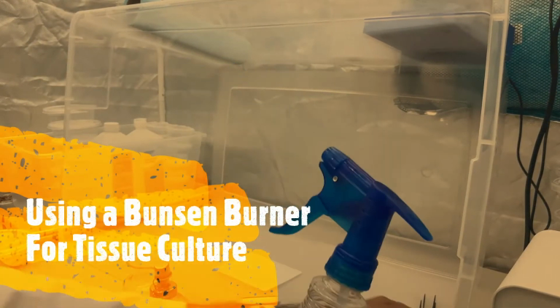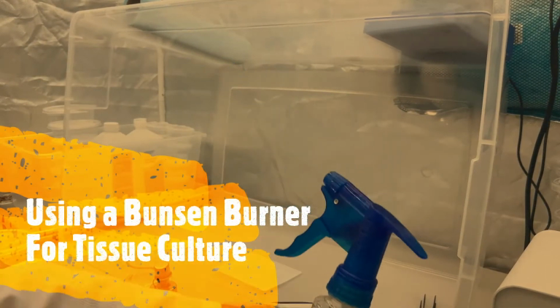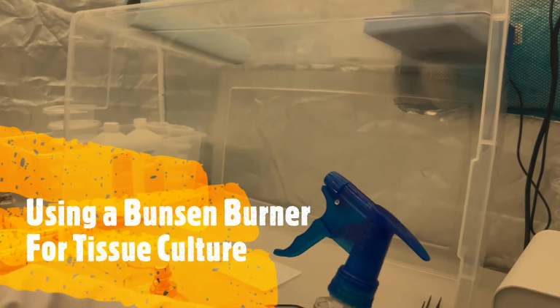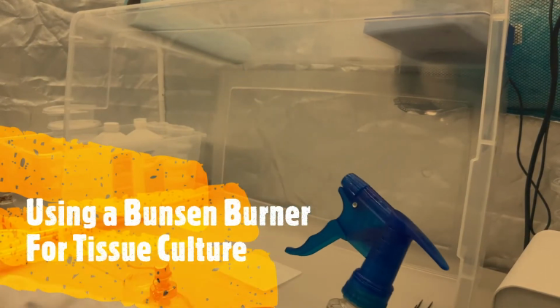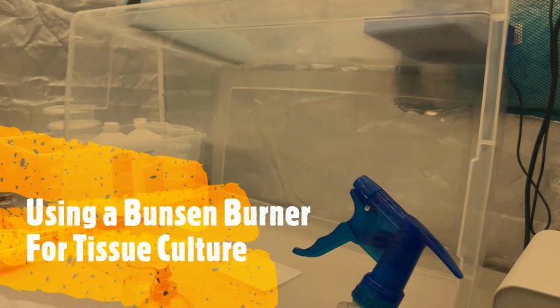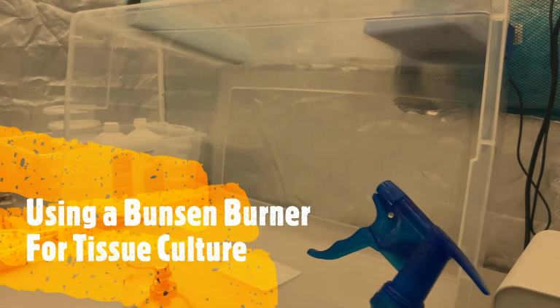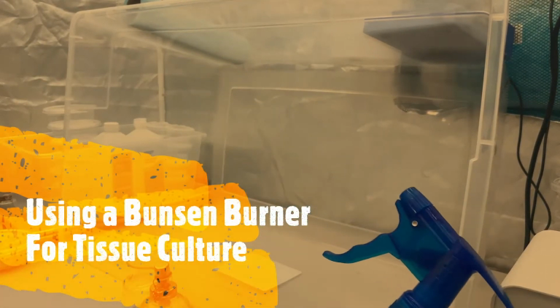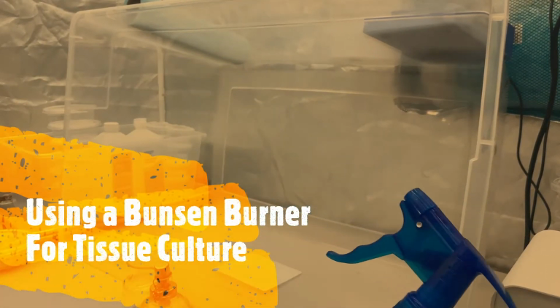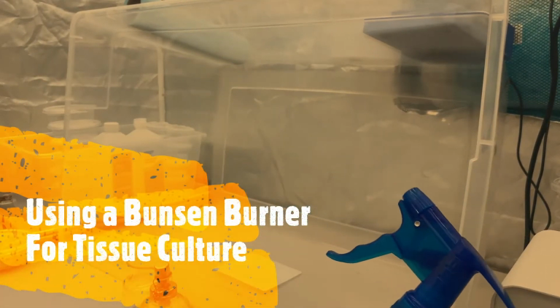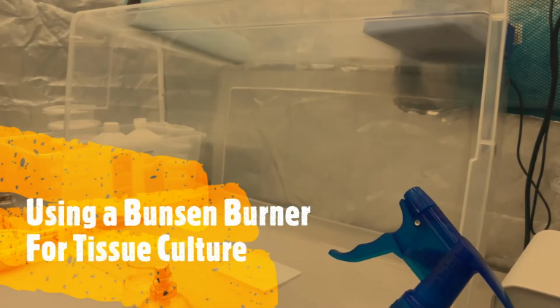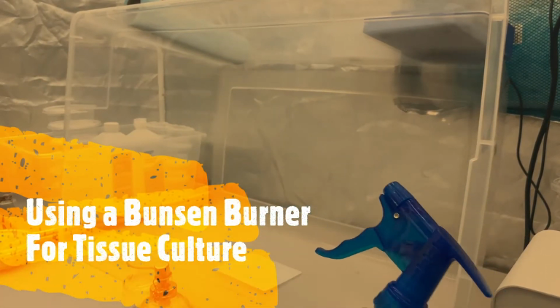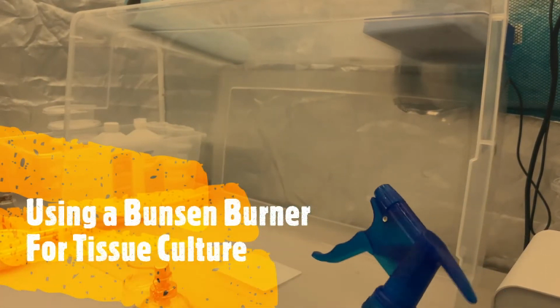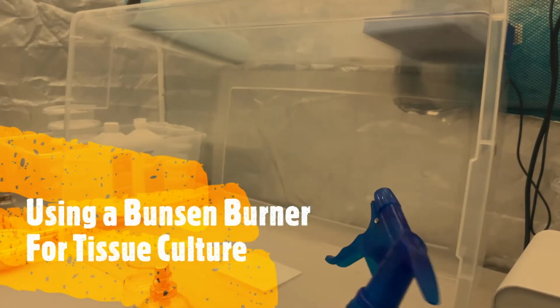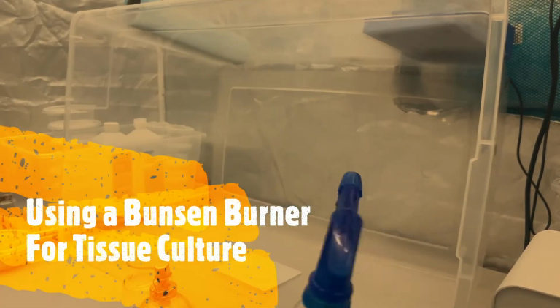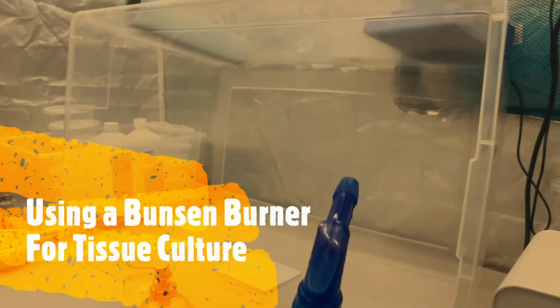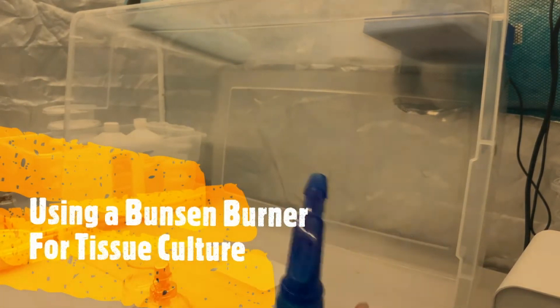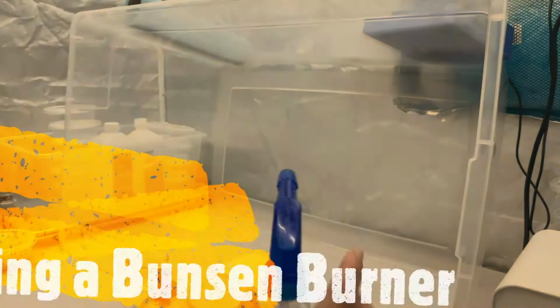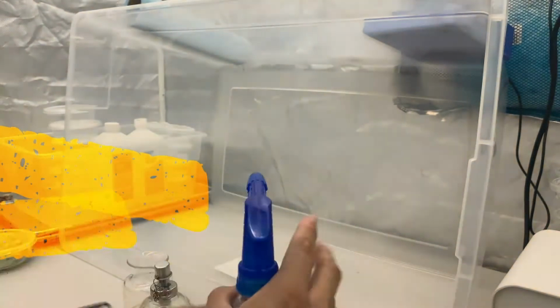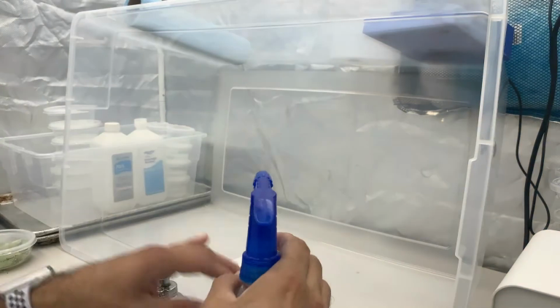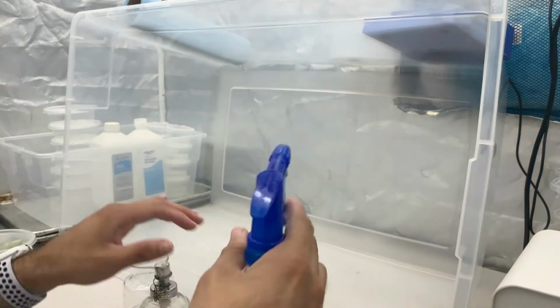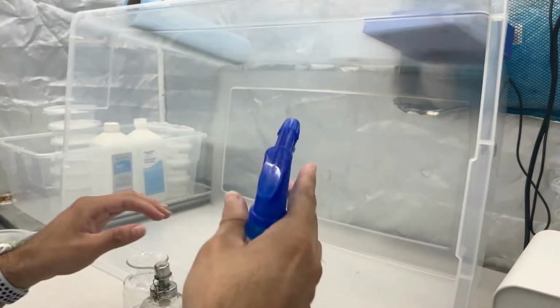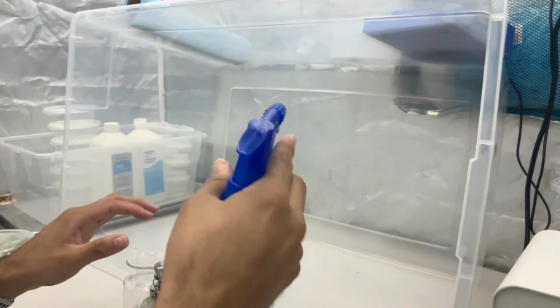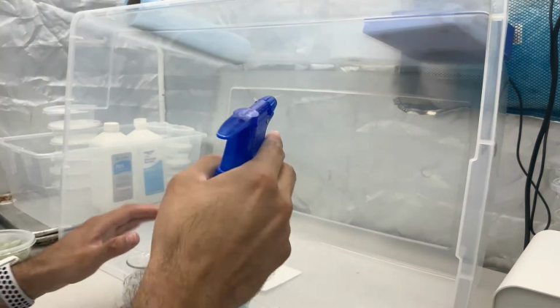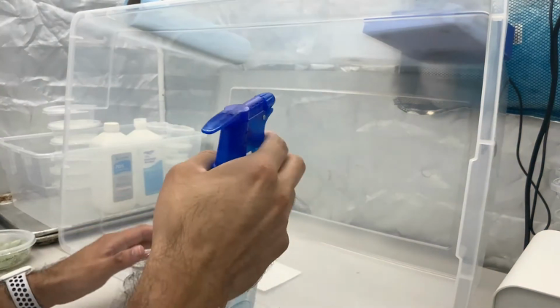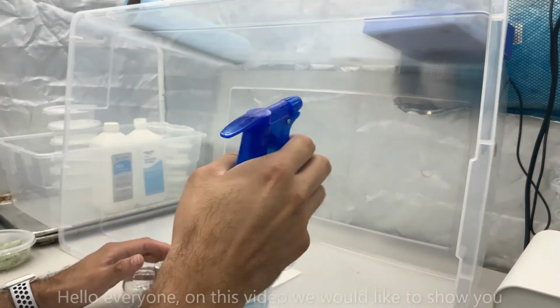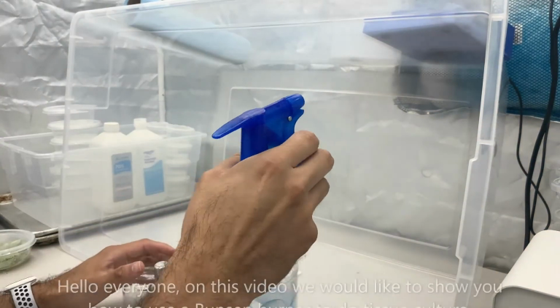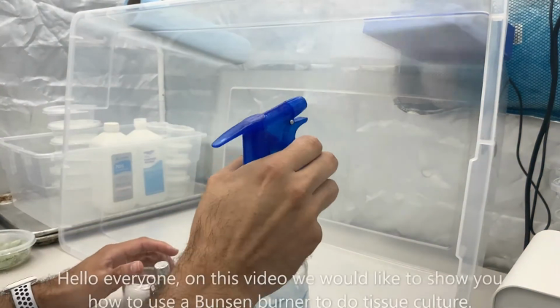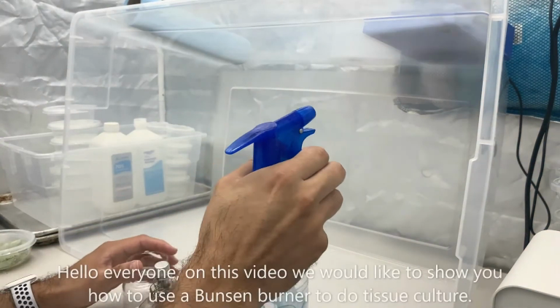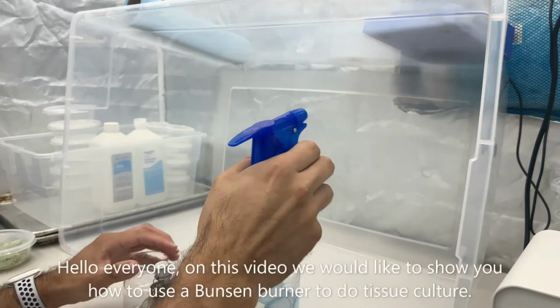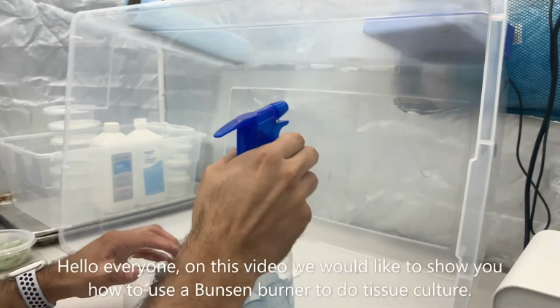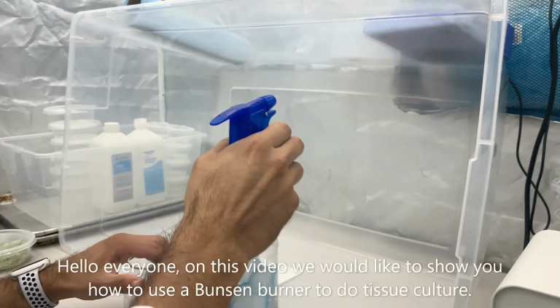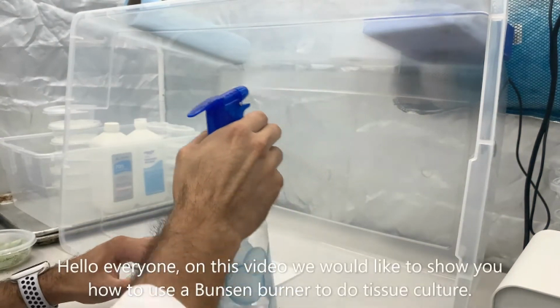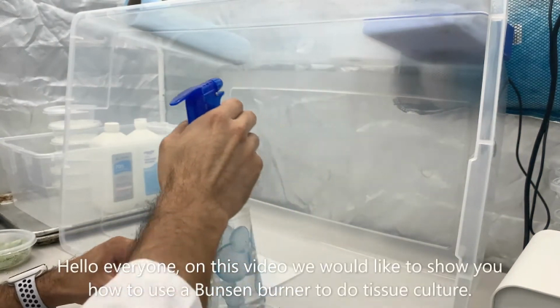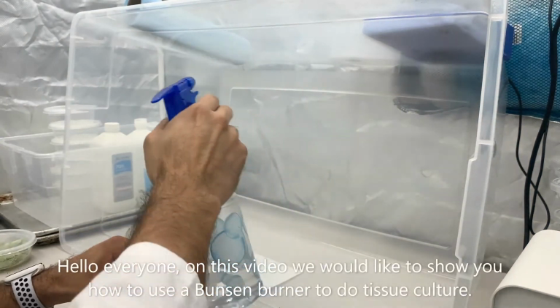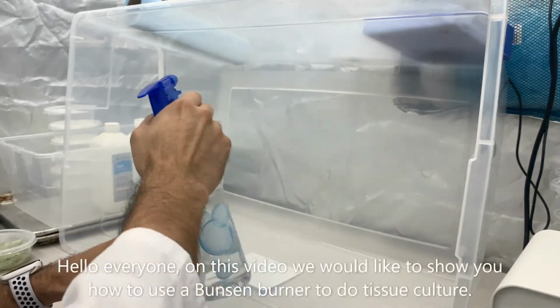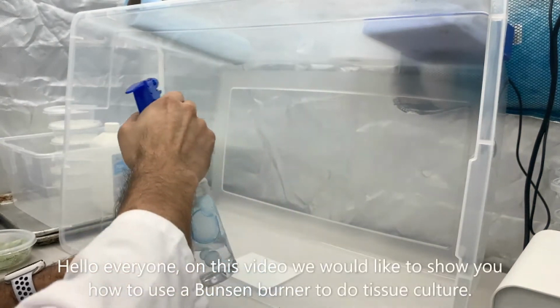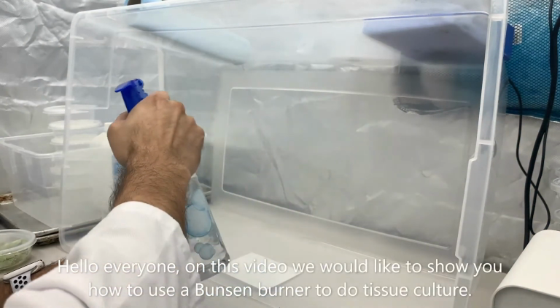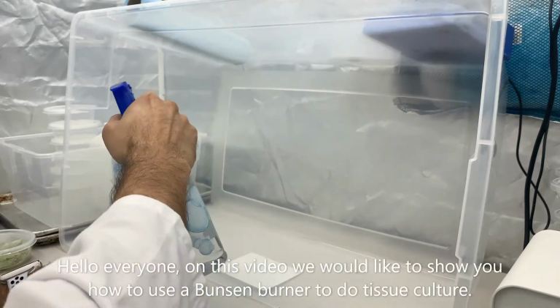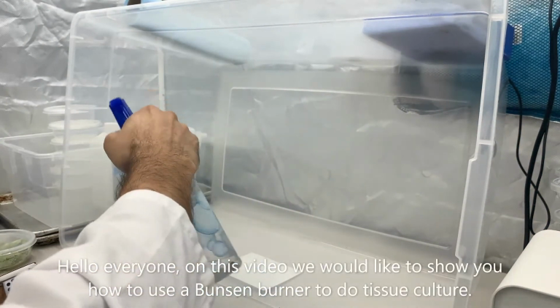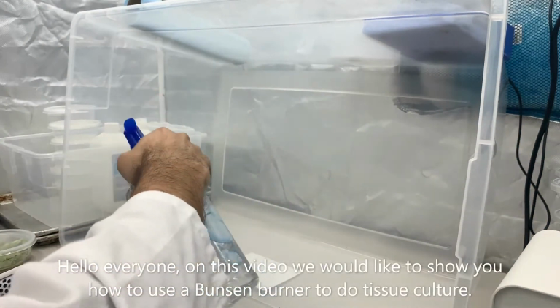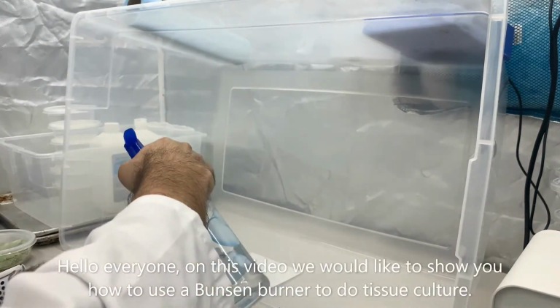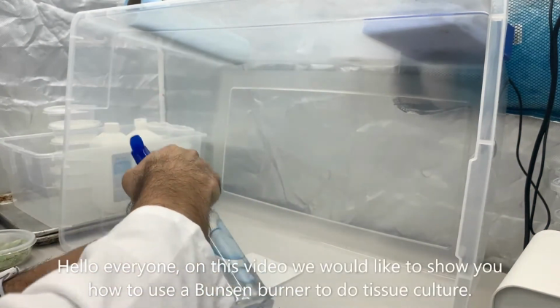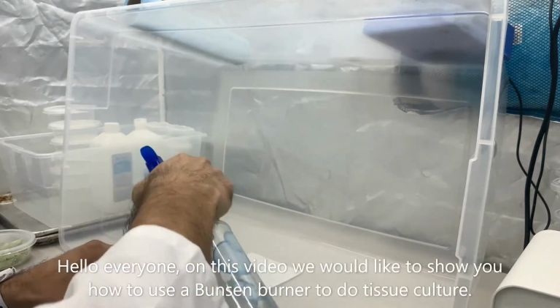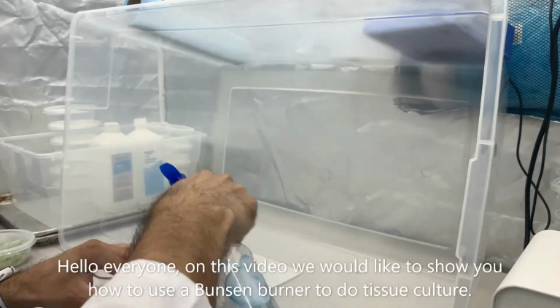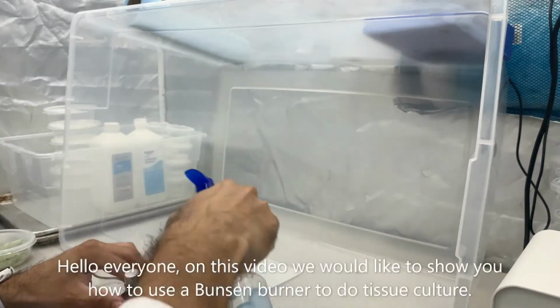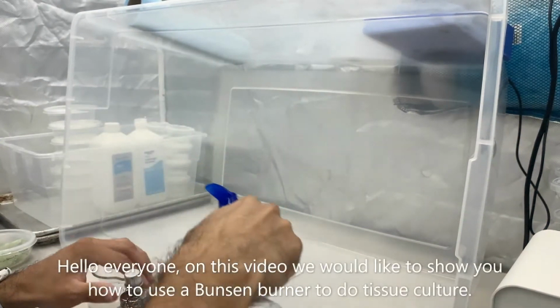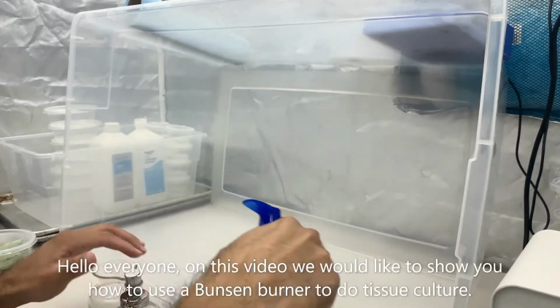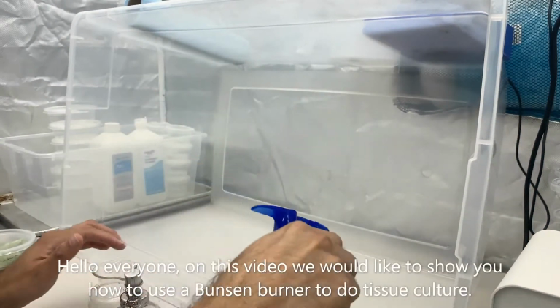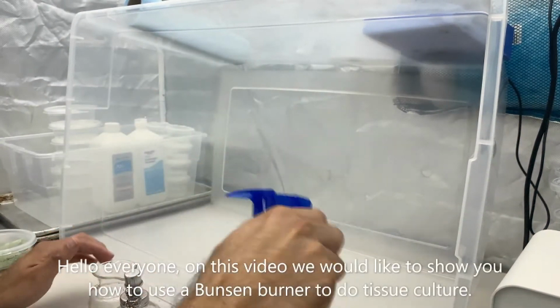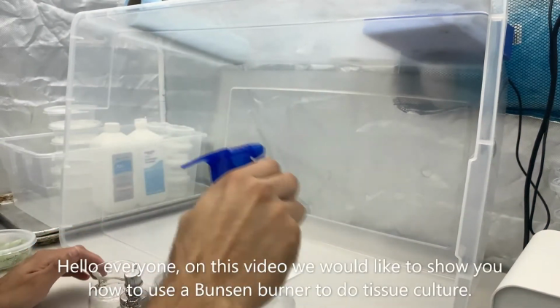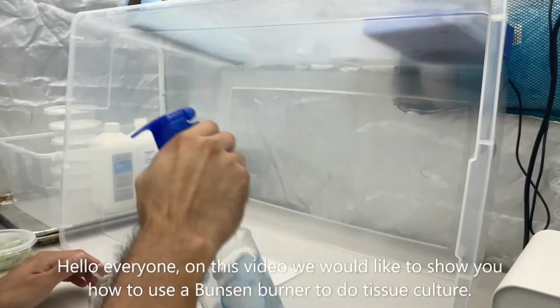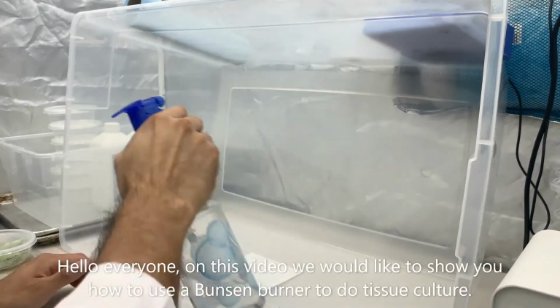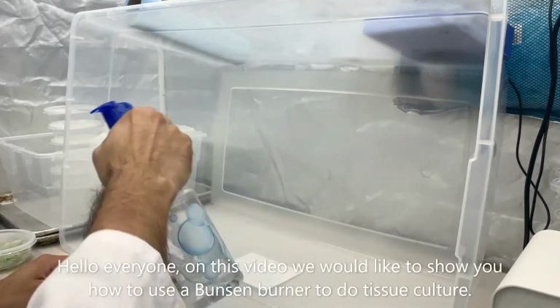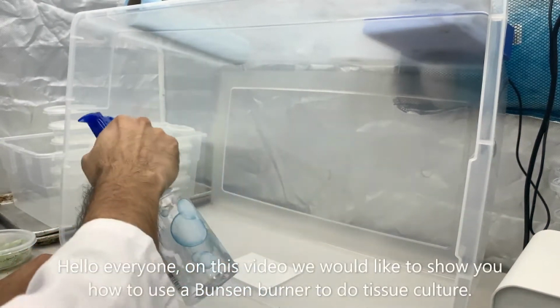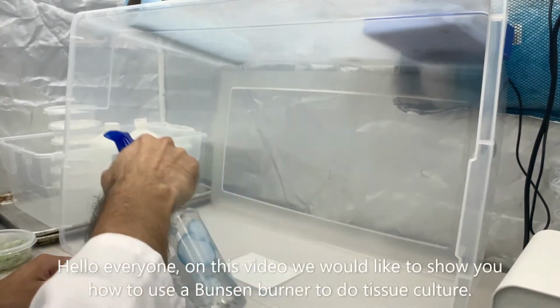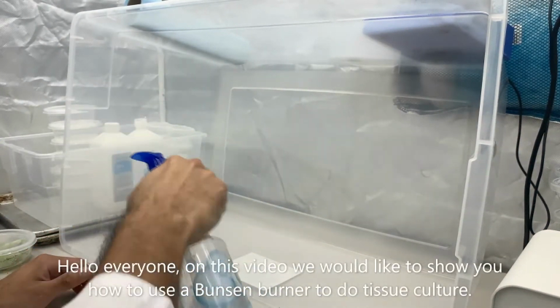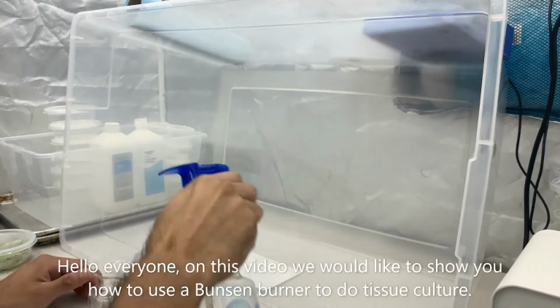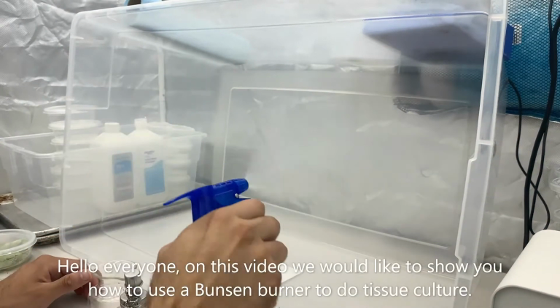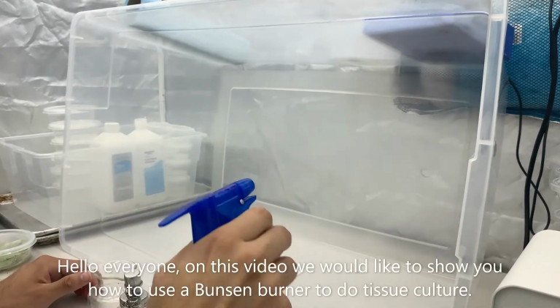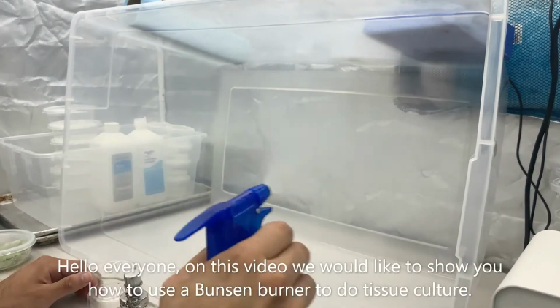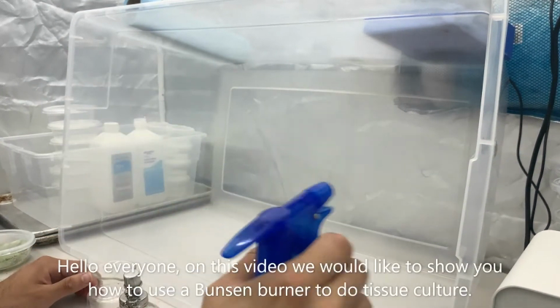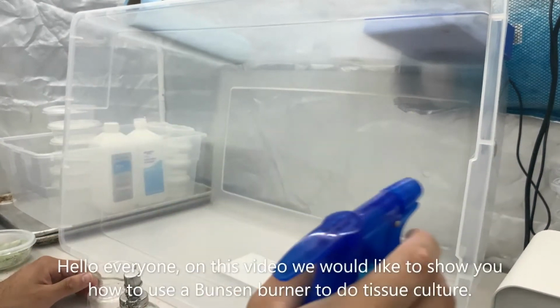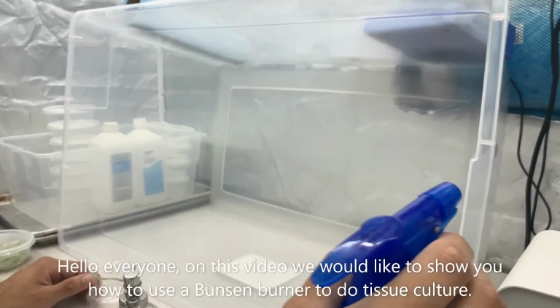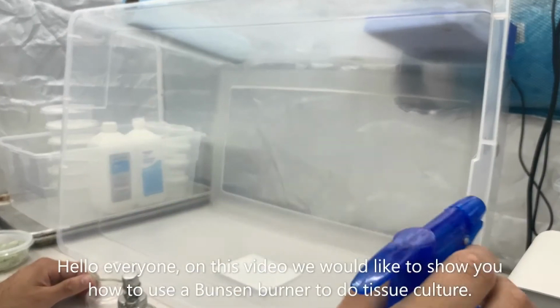Good morning! It's your family neighborhood narrator. Today we're going to talk about Bunsen burners. Let's get to it.